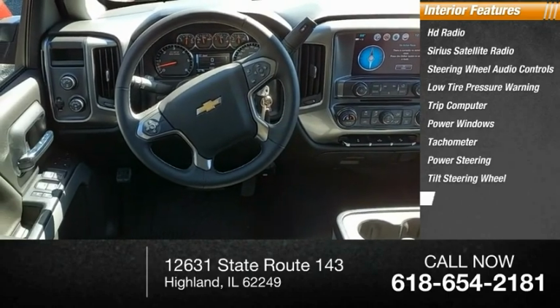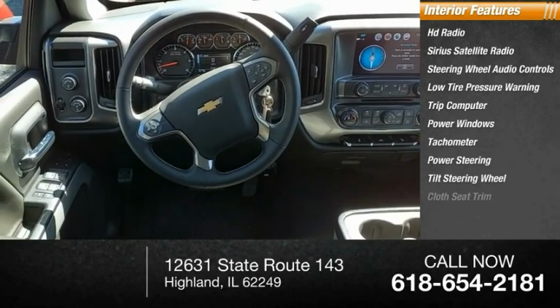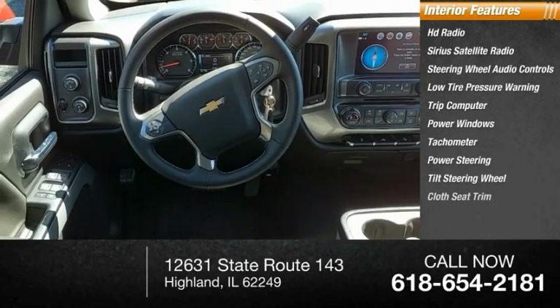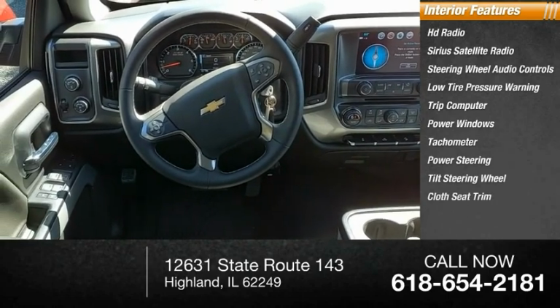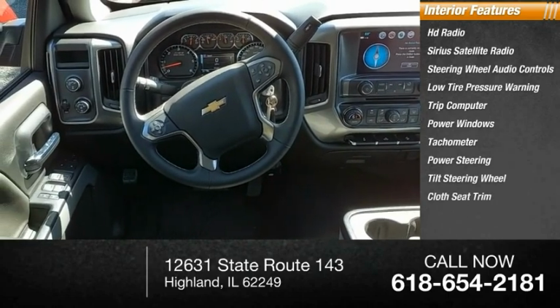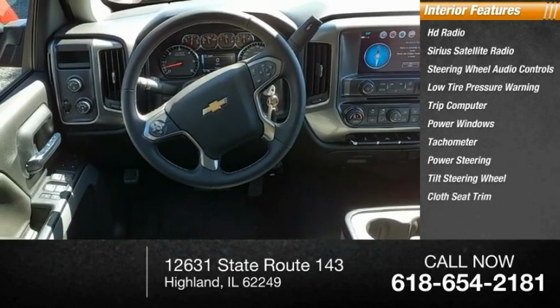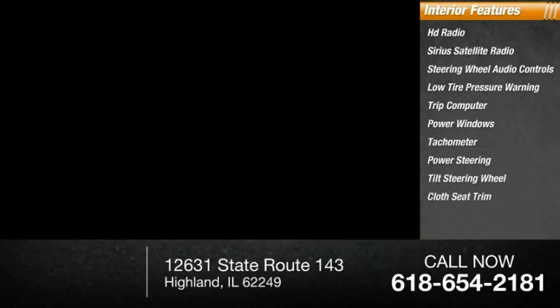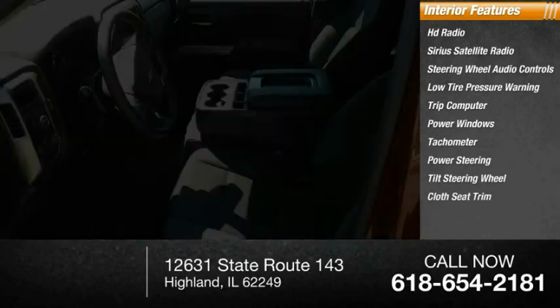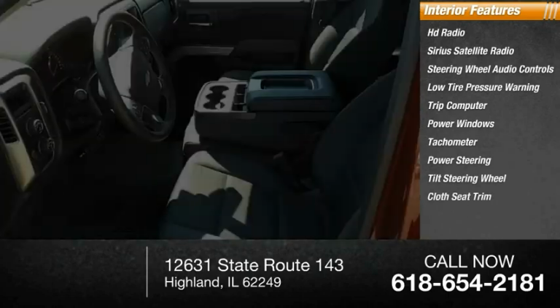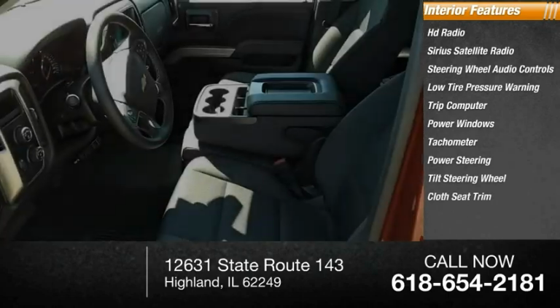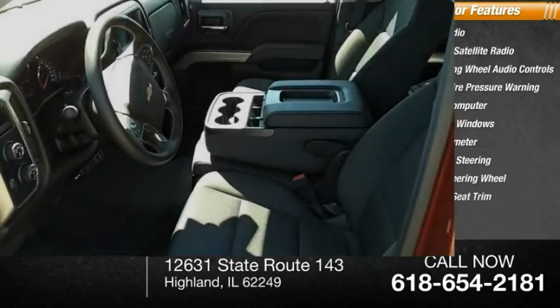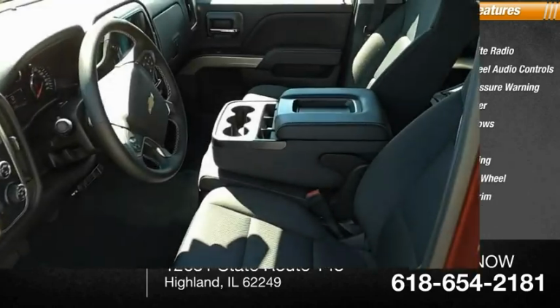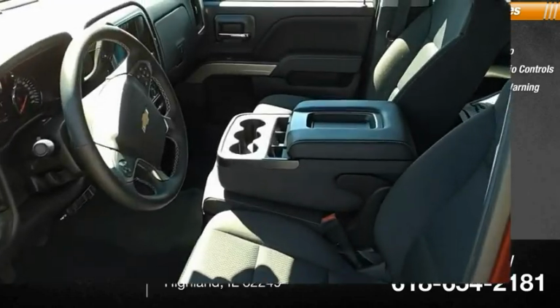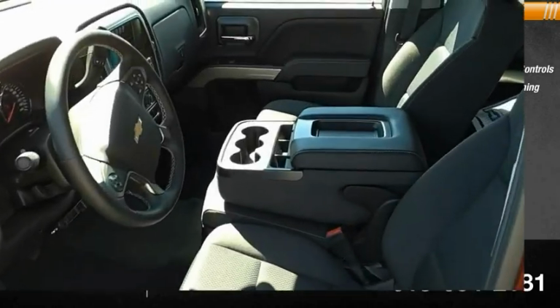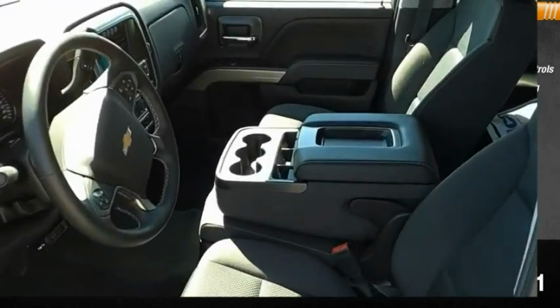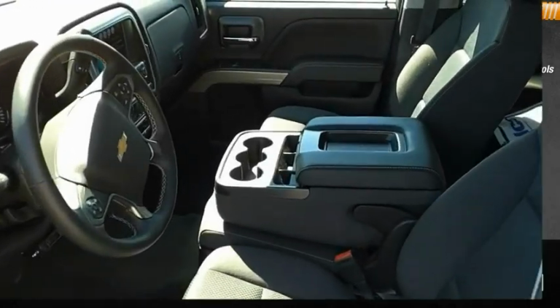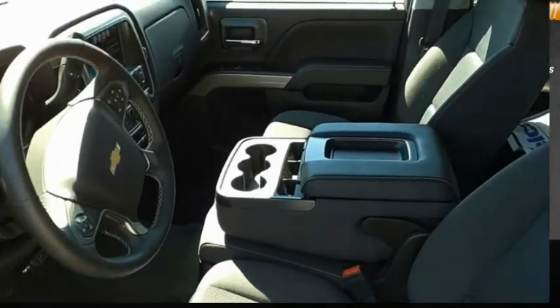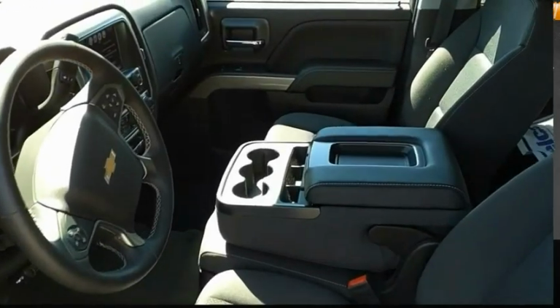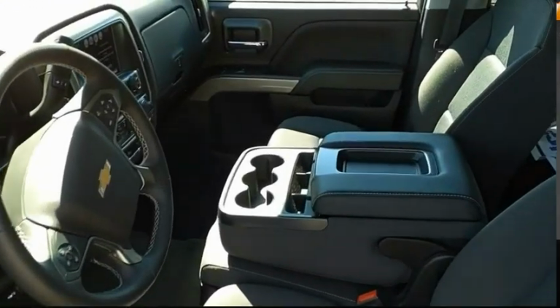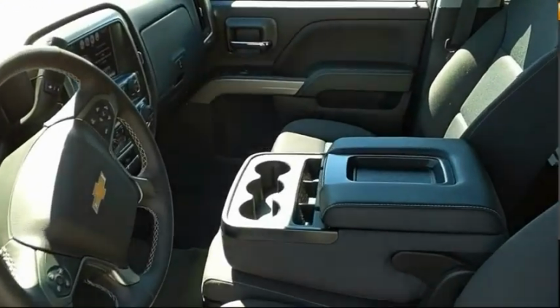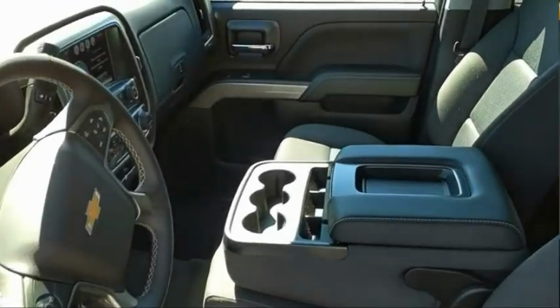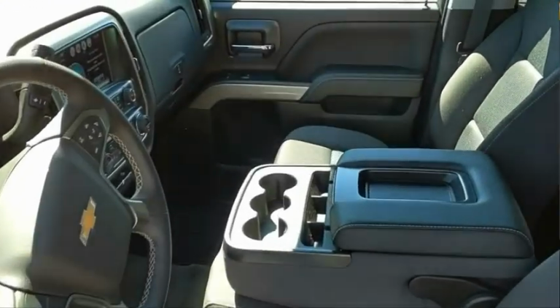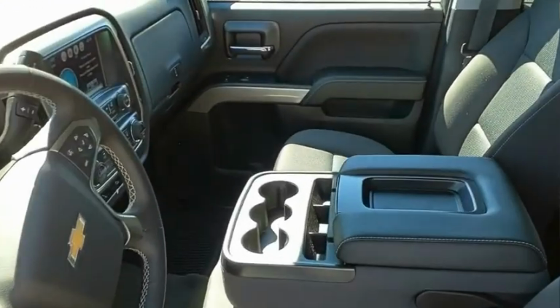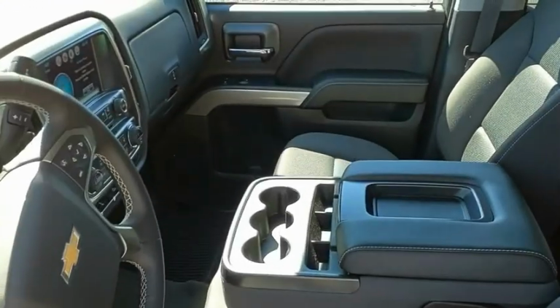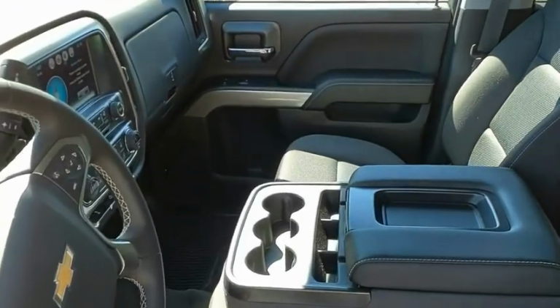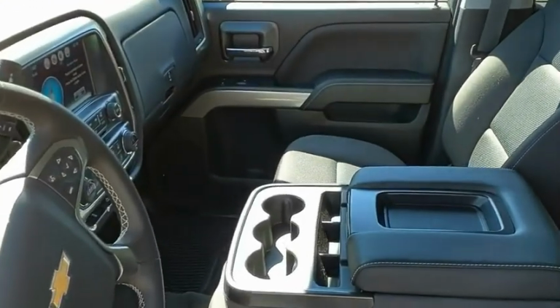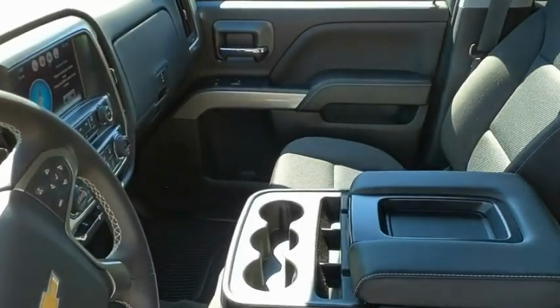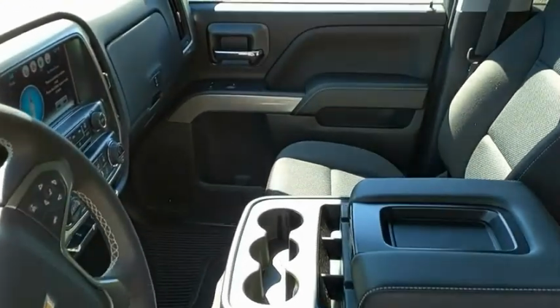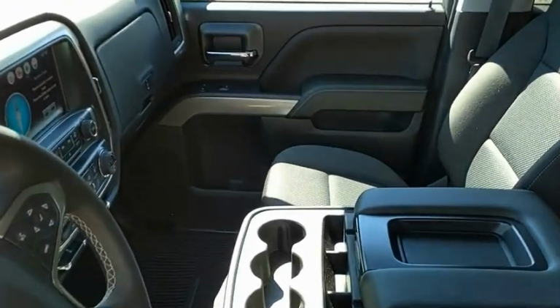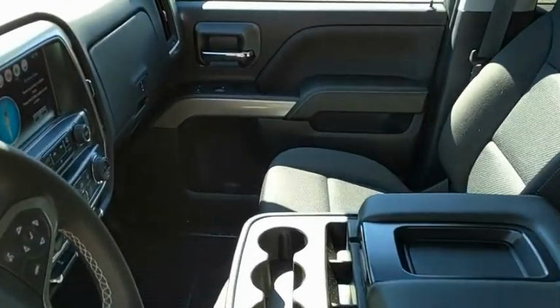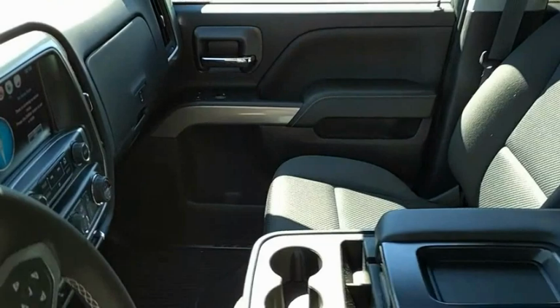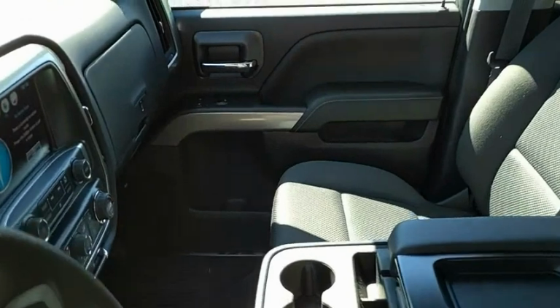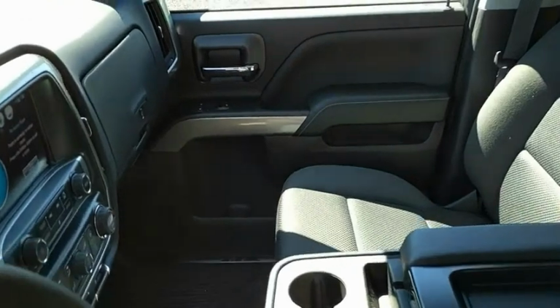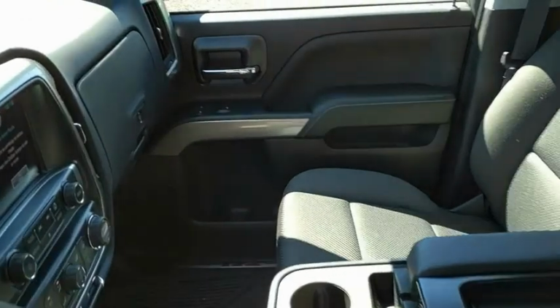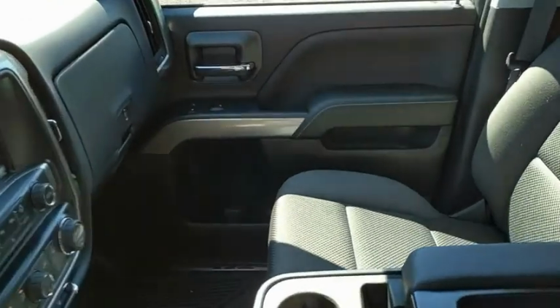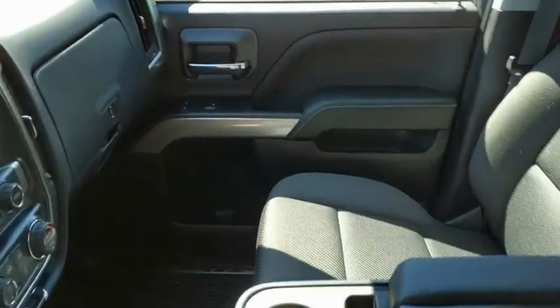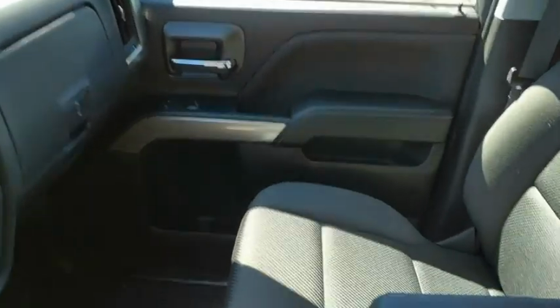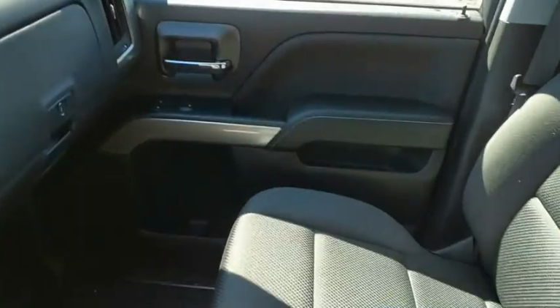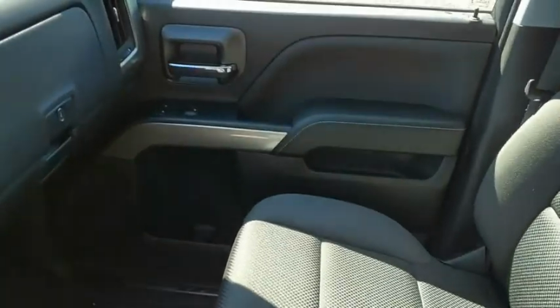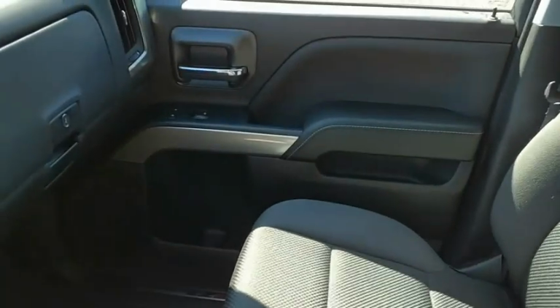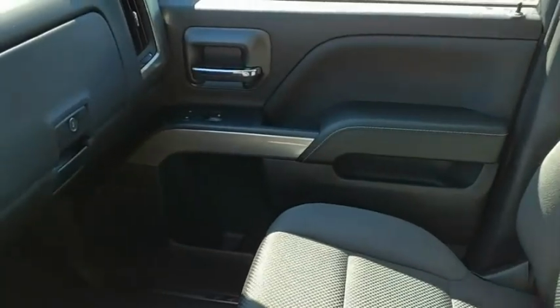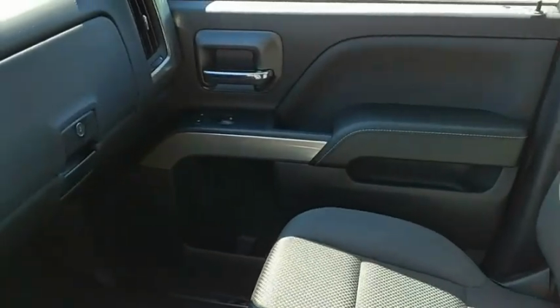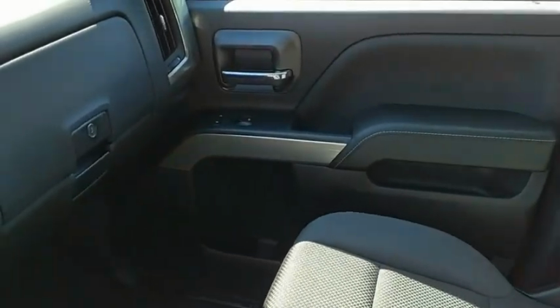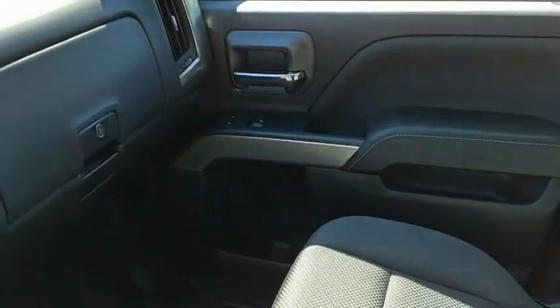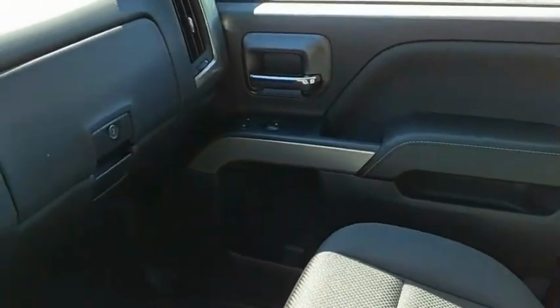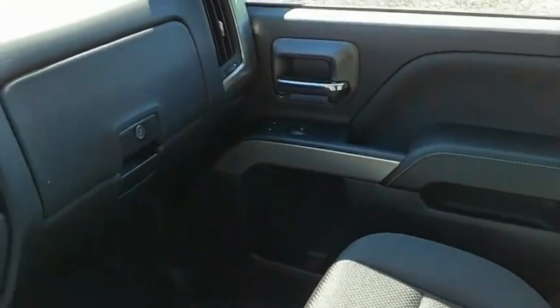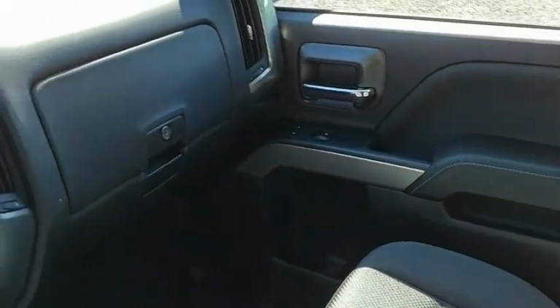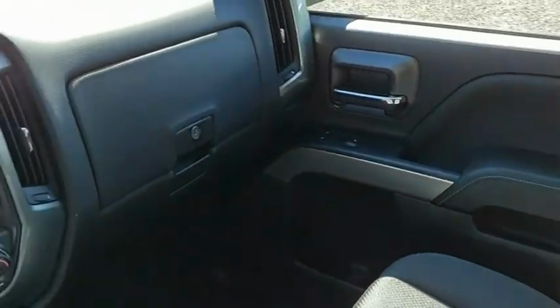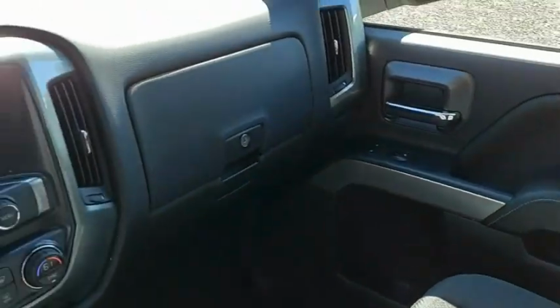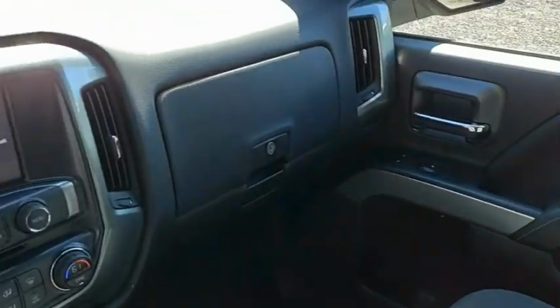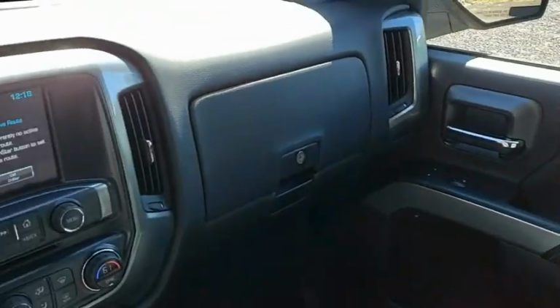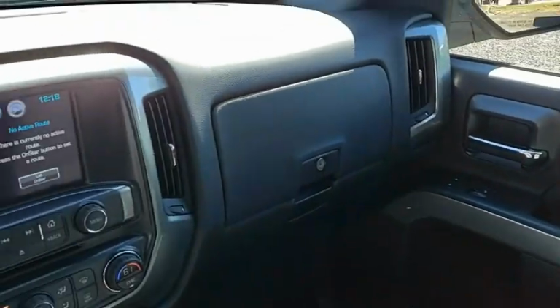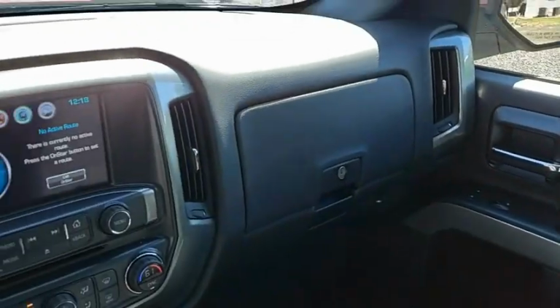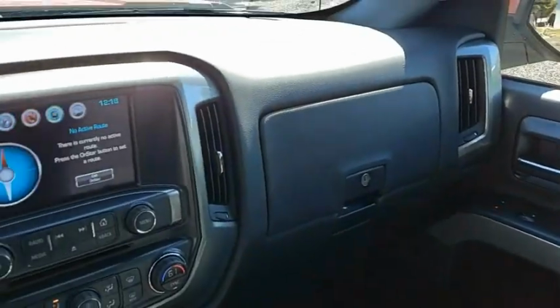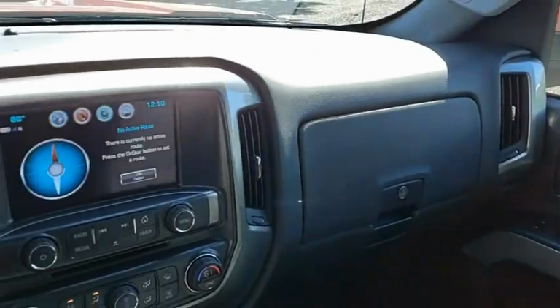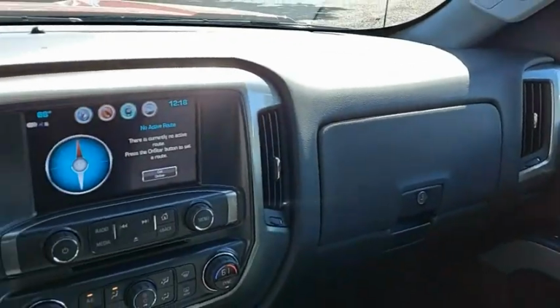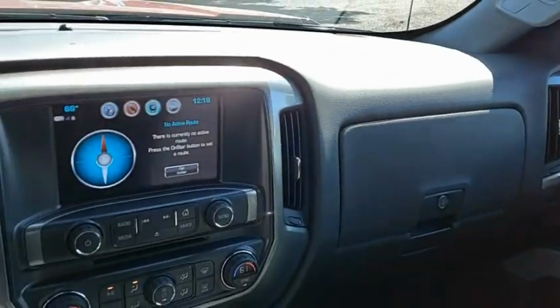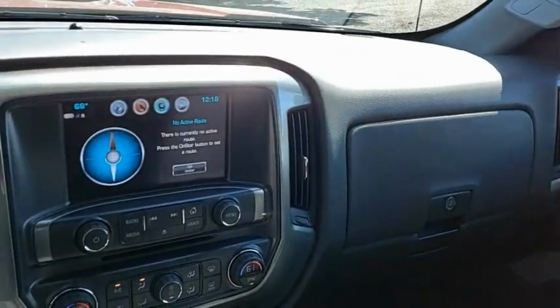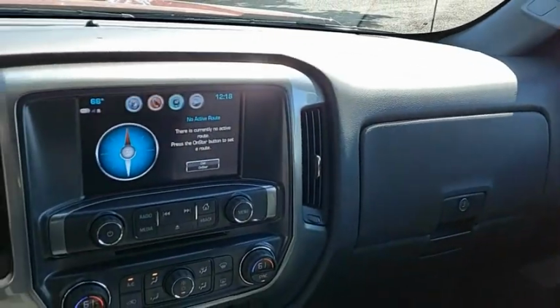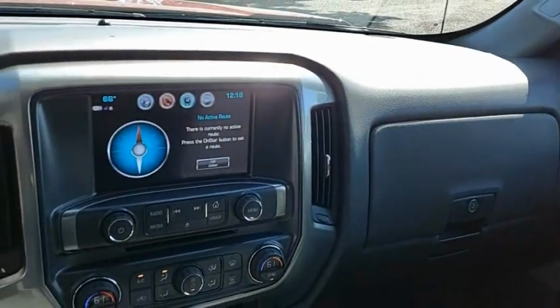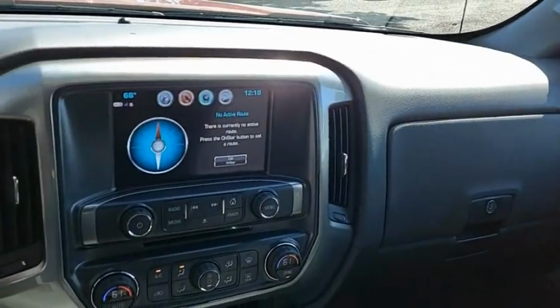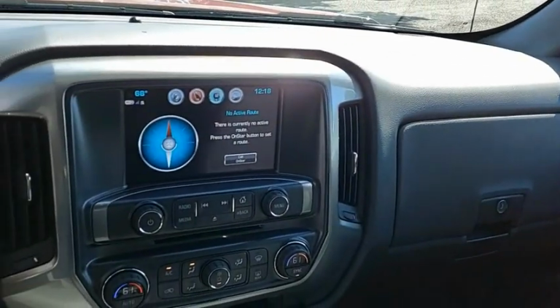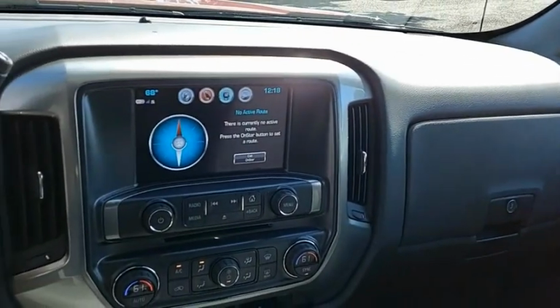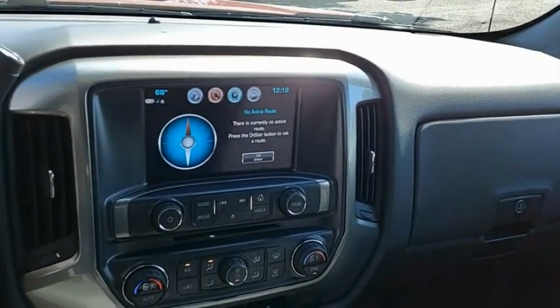Cloth Seat Trim. This isn't just a vehicle, it's an experience. So stop in for a test drive today.